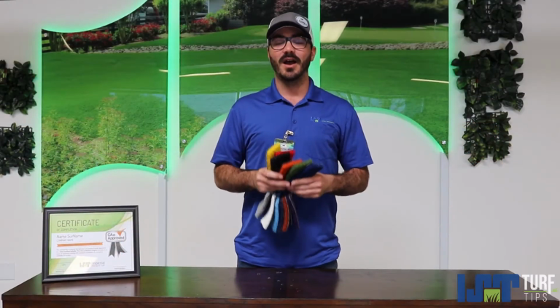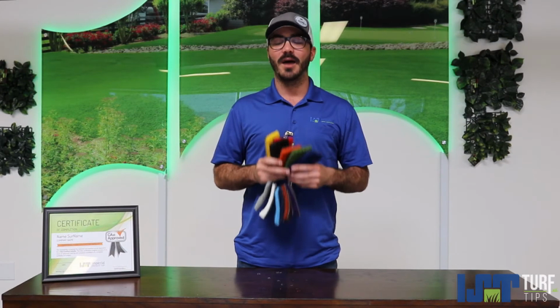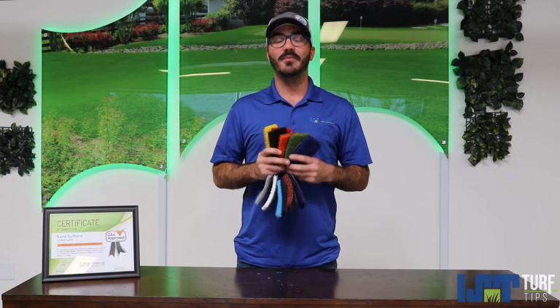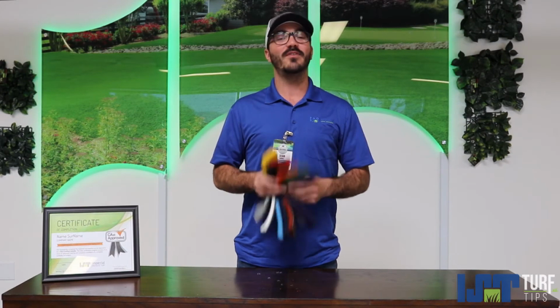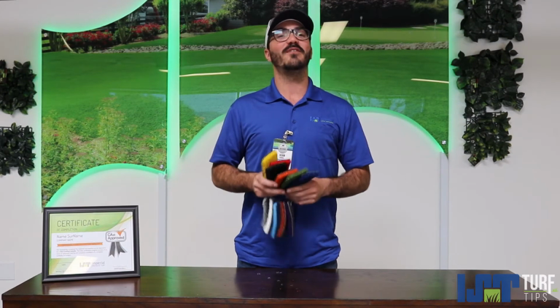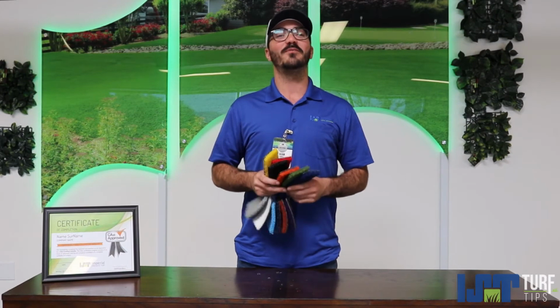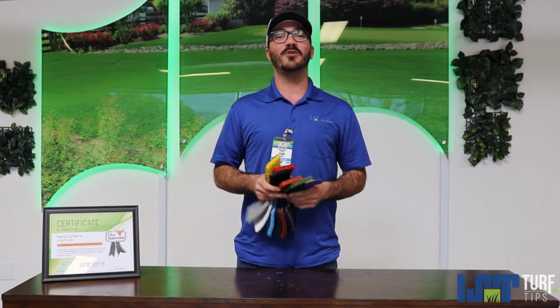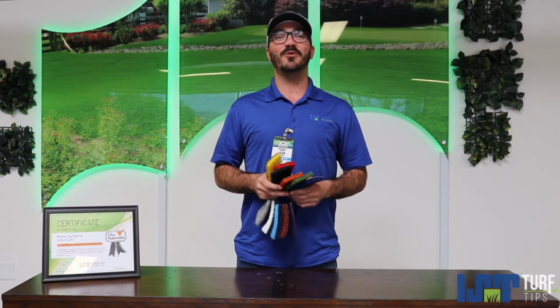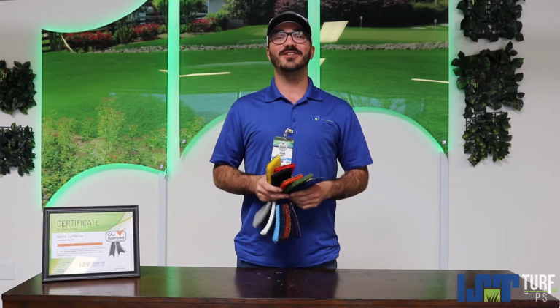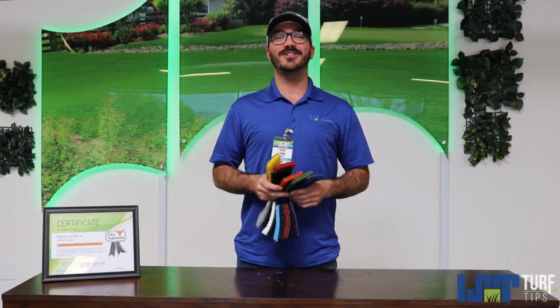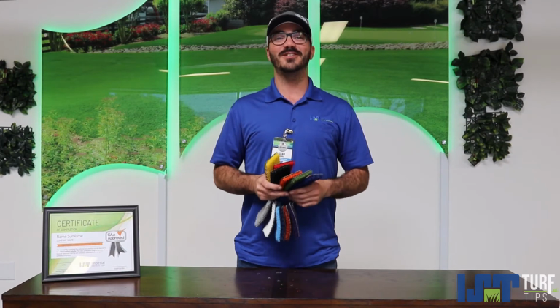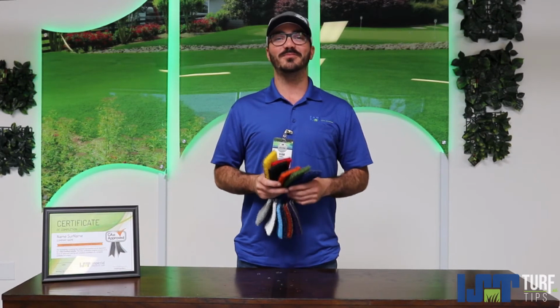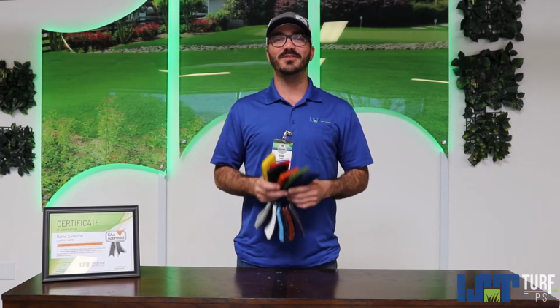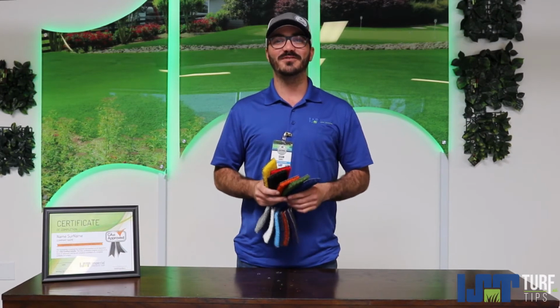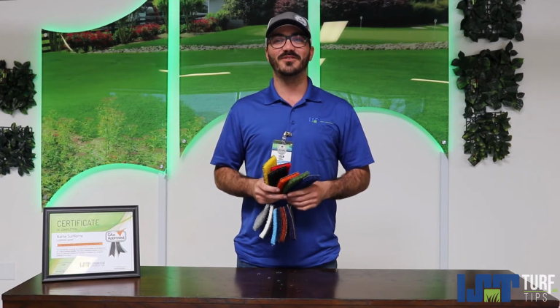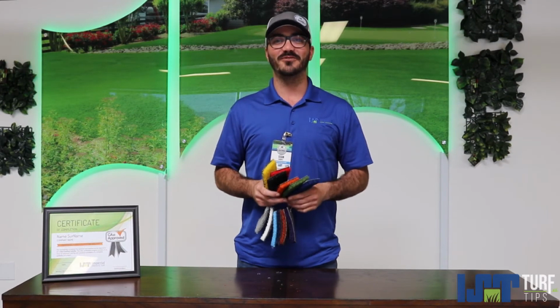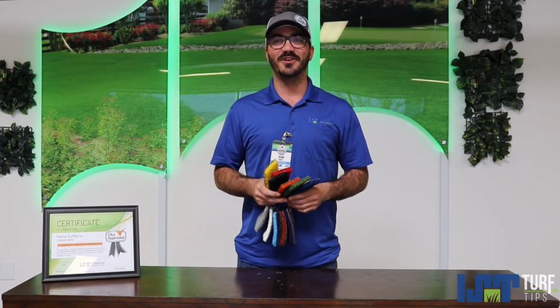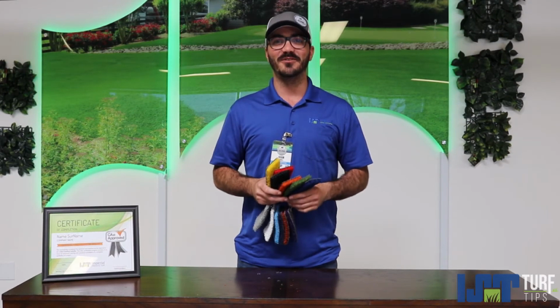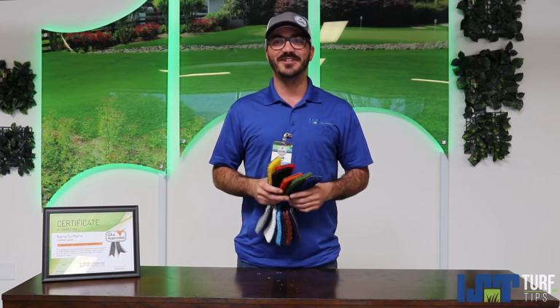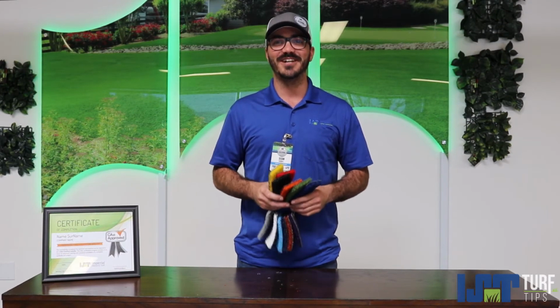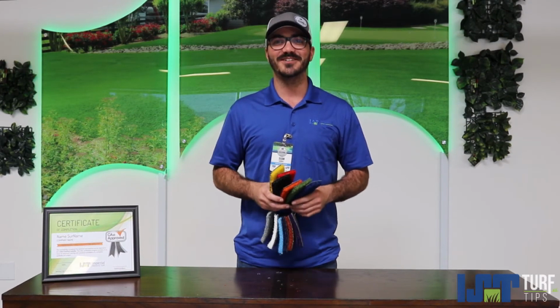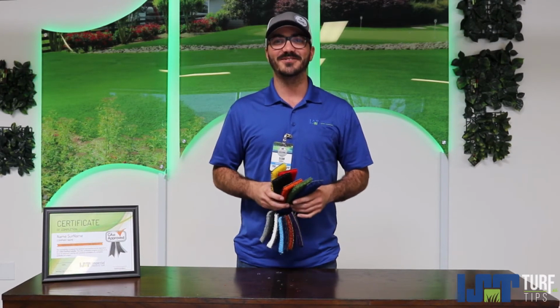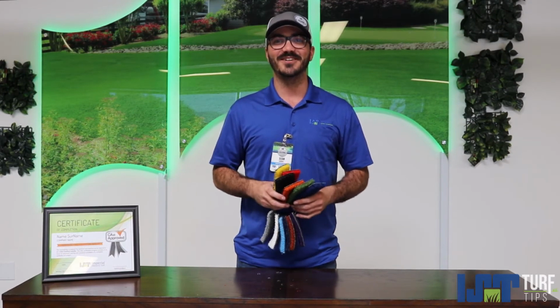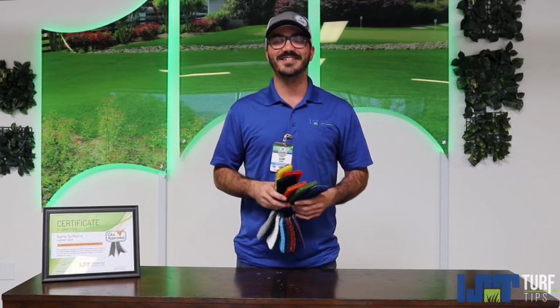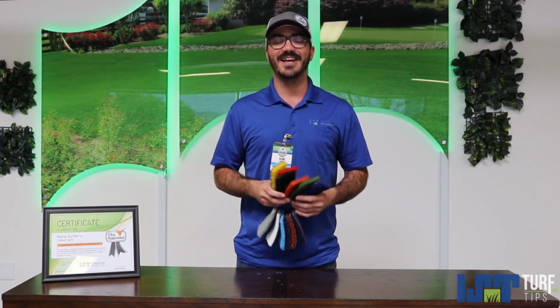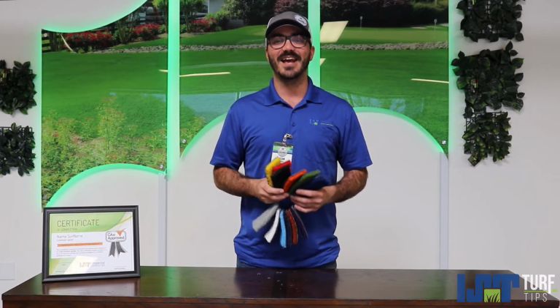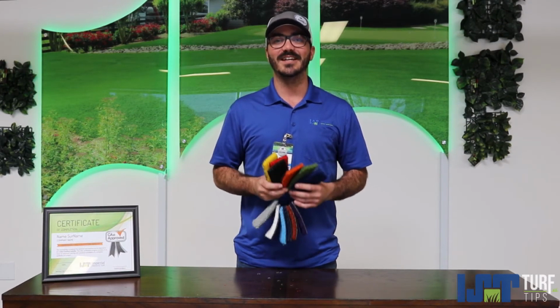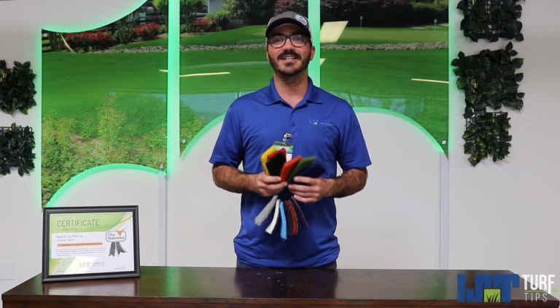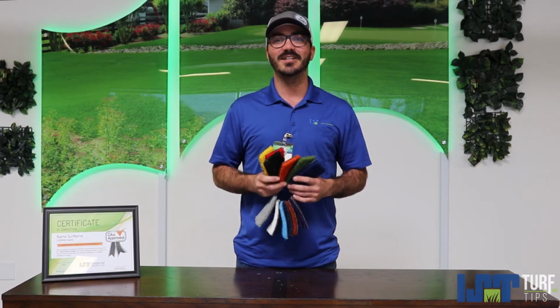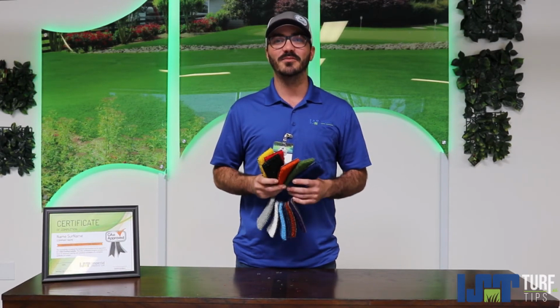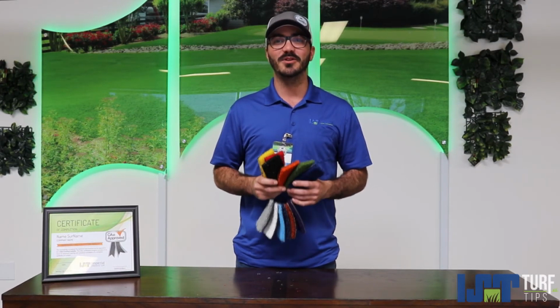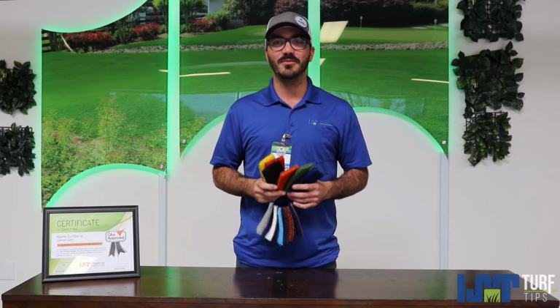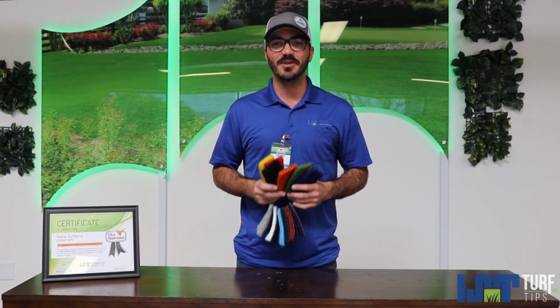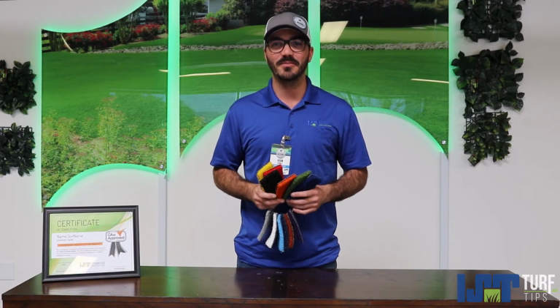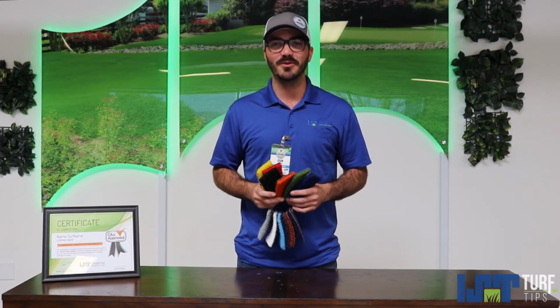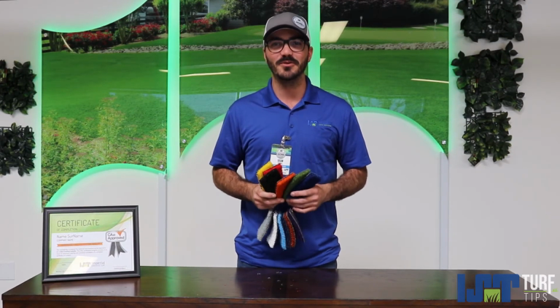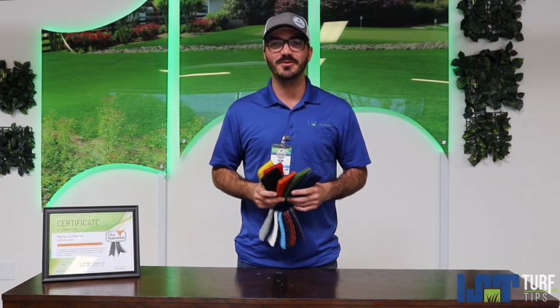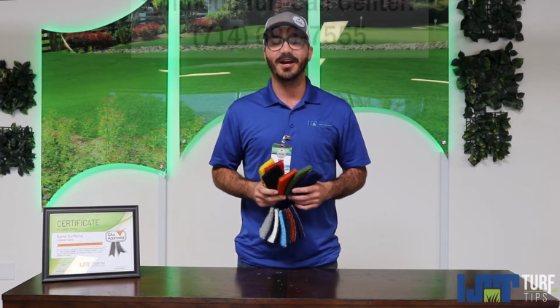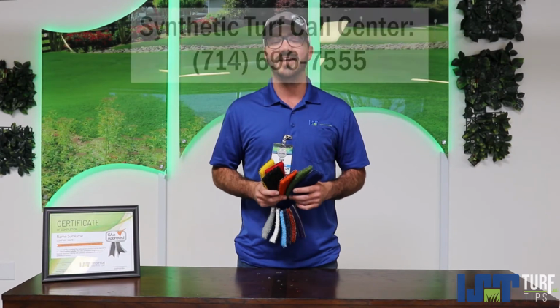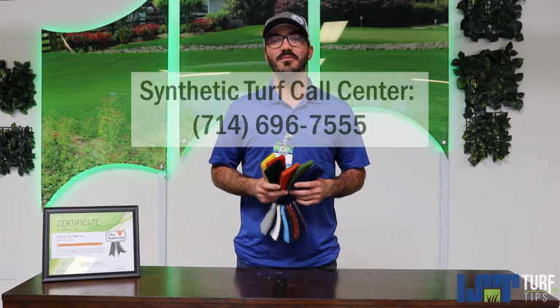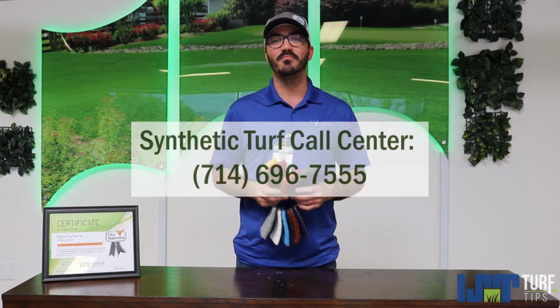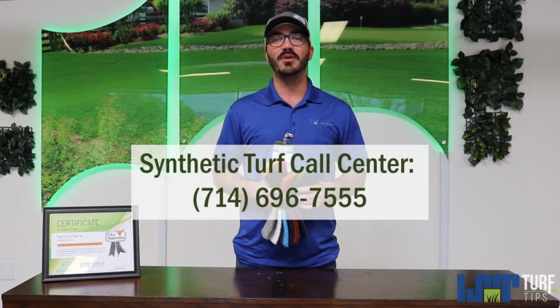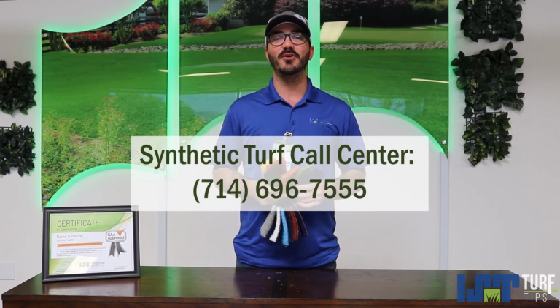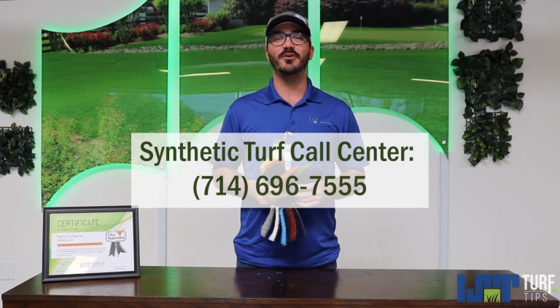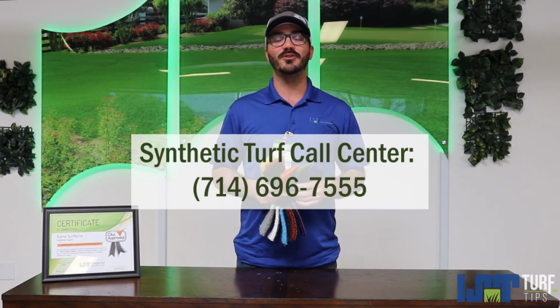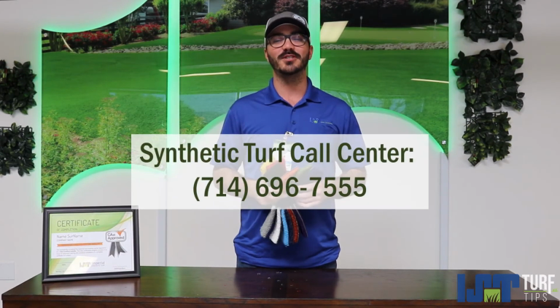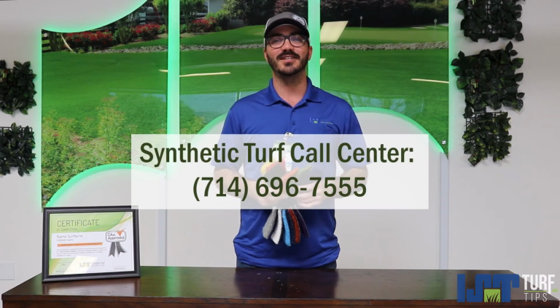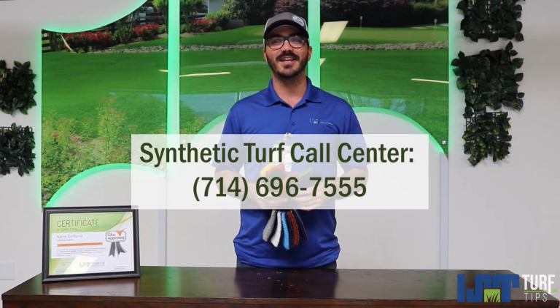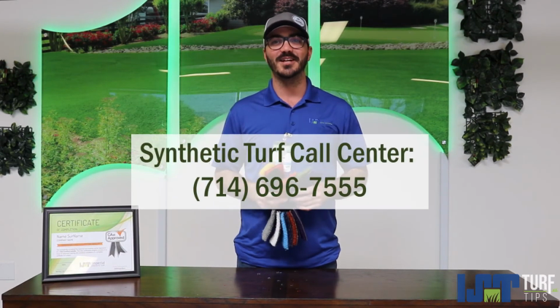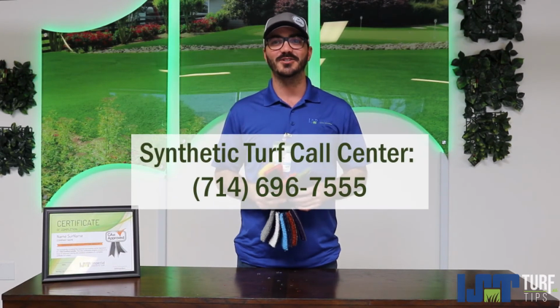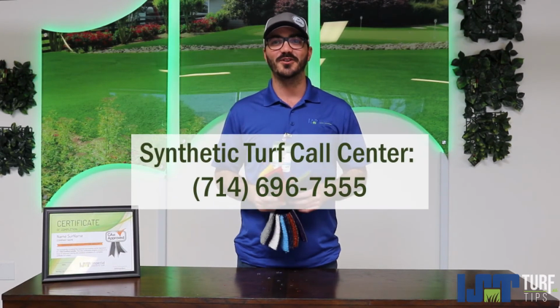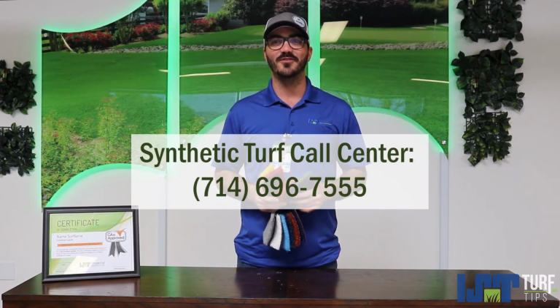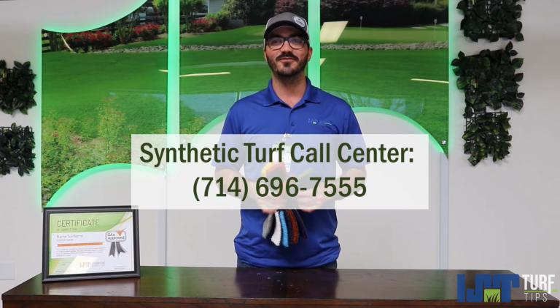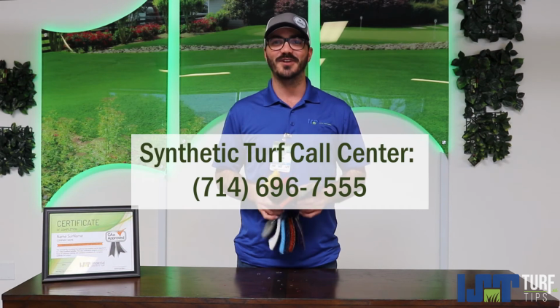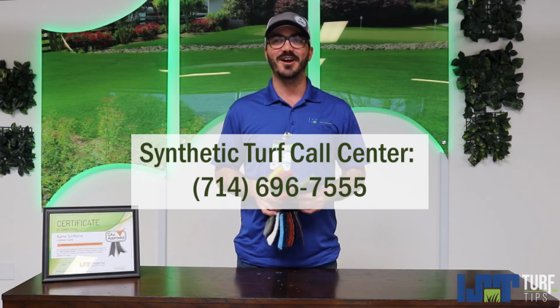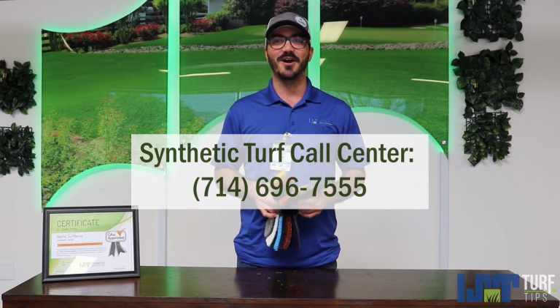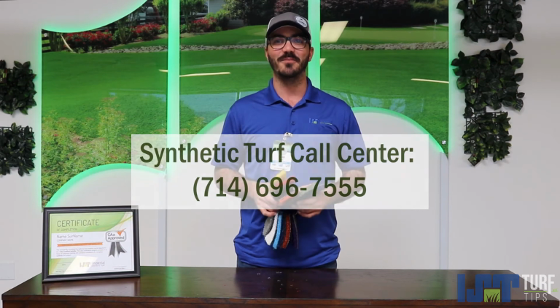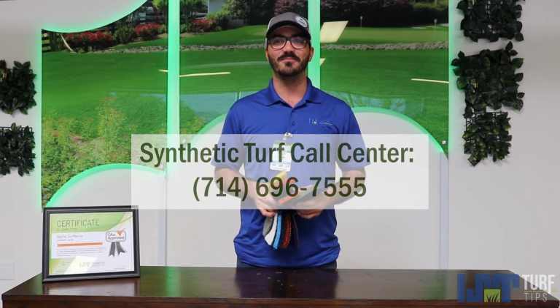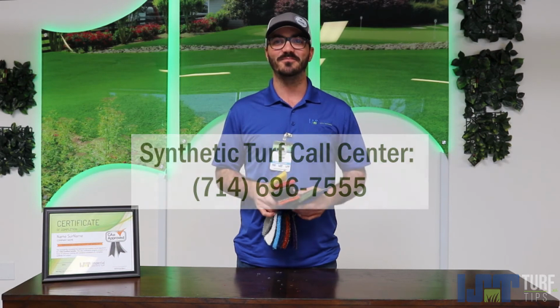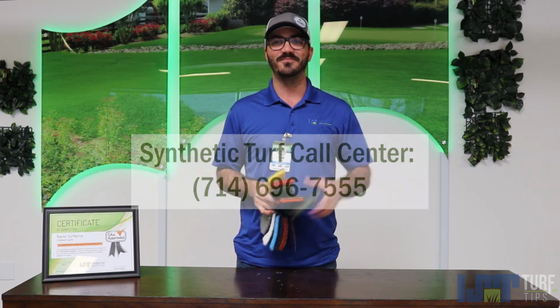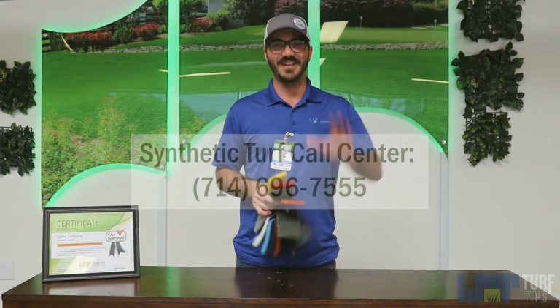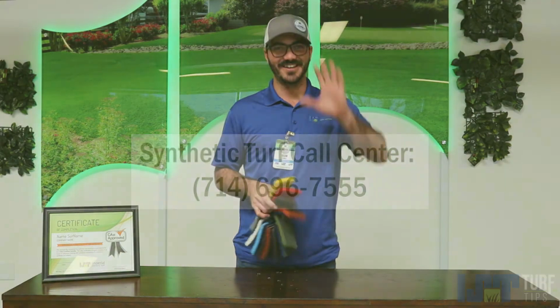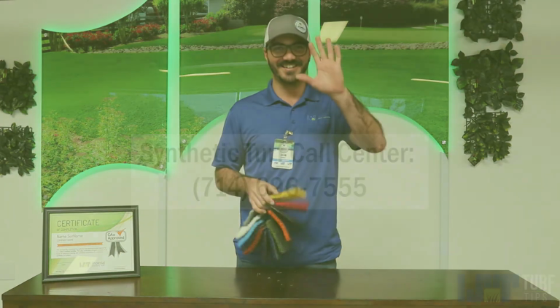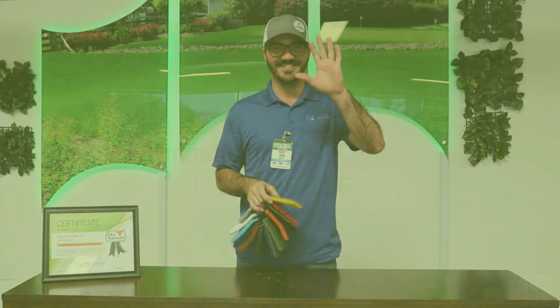If you have any more questions, please feel free to reach out to us at www.ImperialSyntheticTurf.com. Thank you guys.